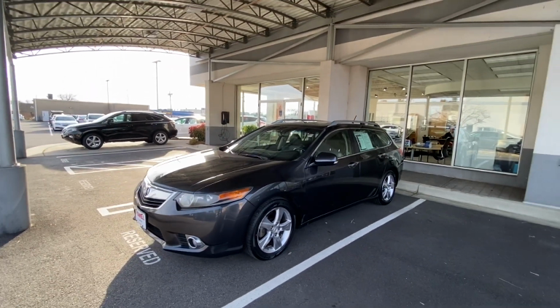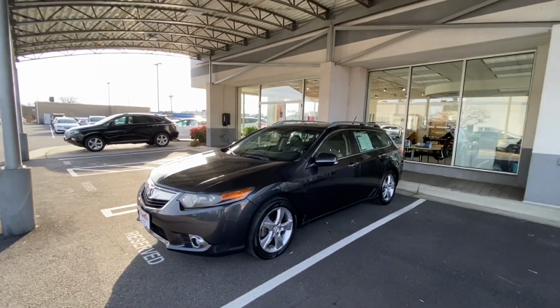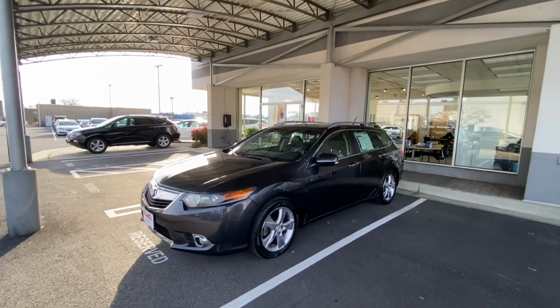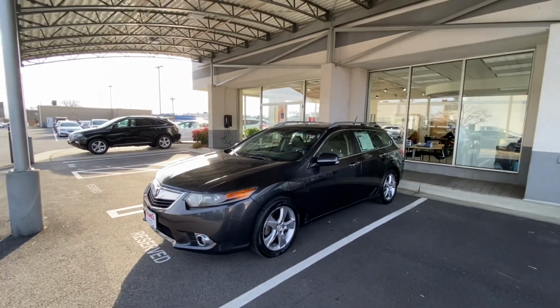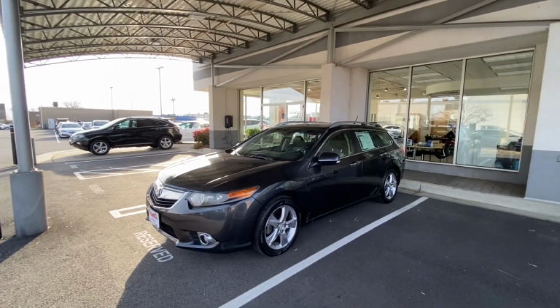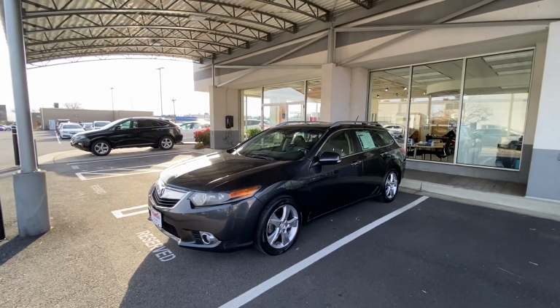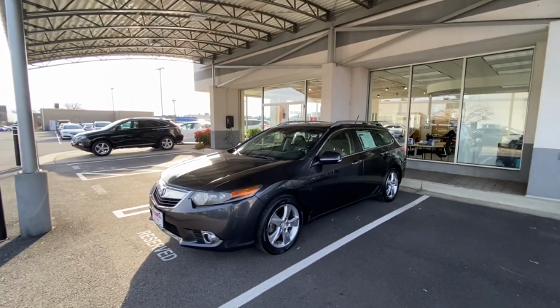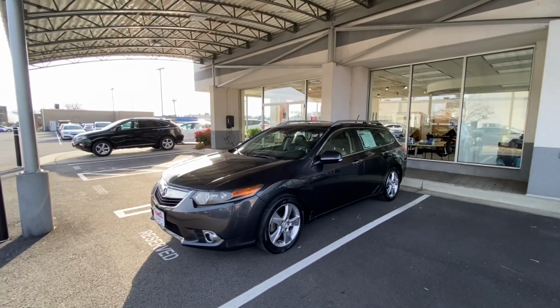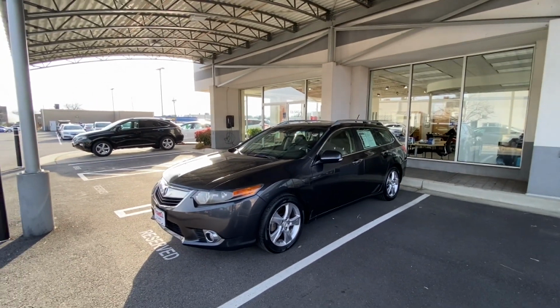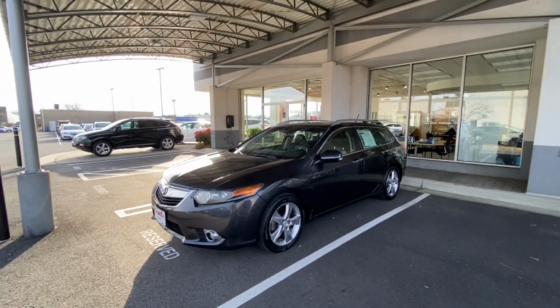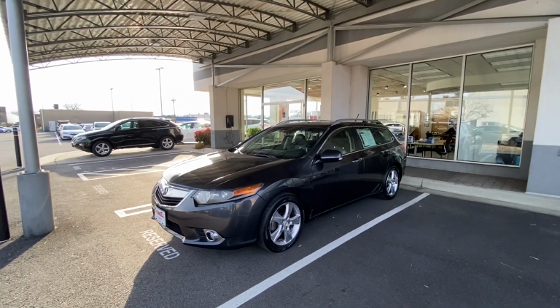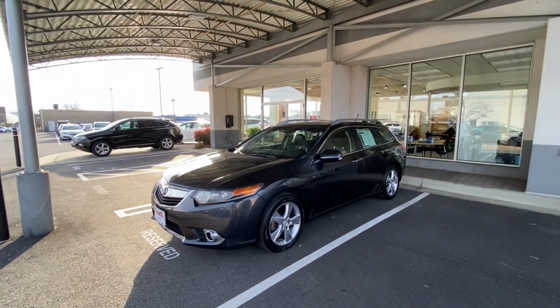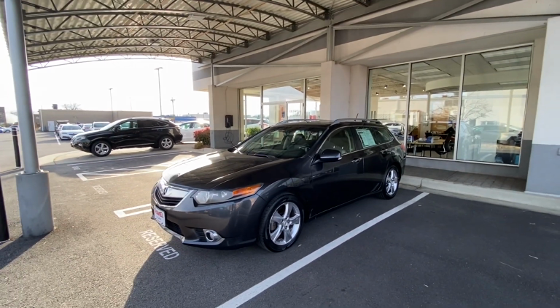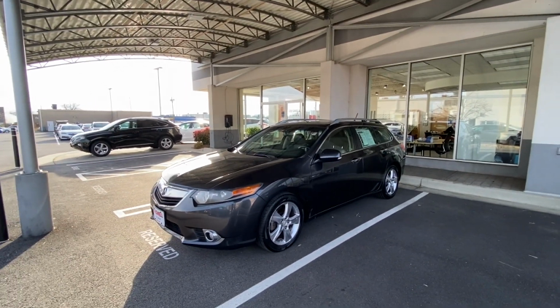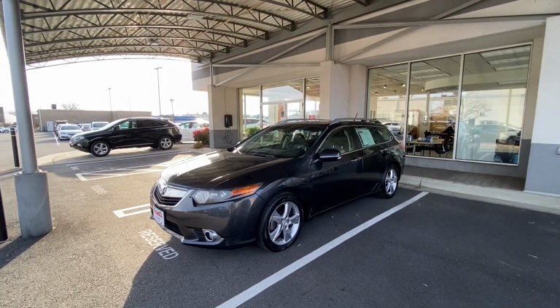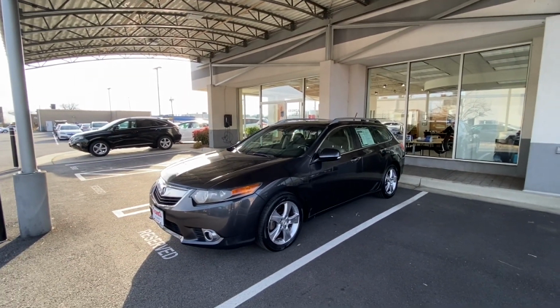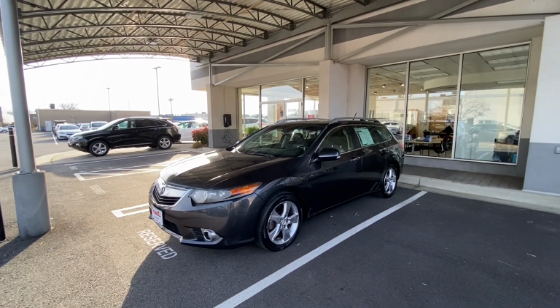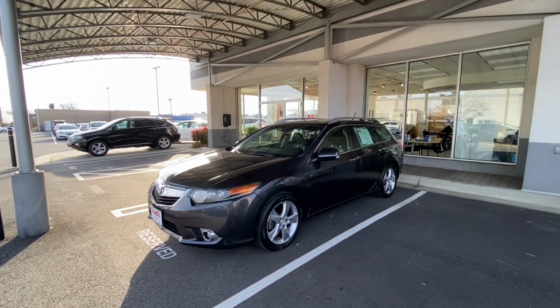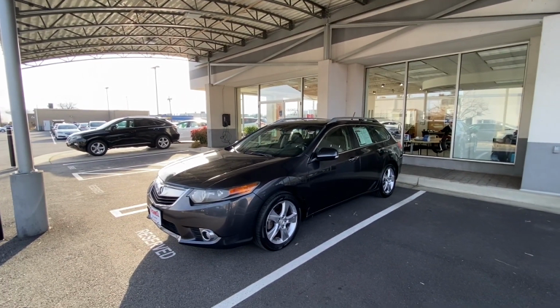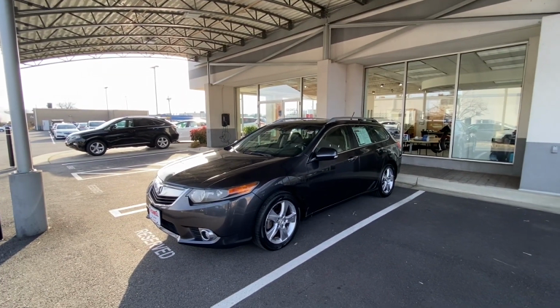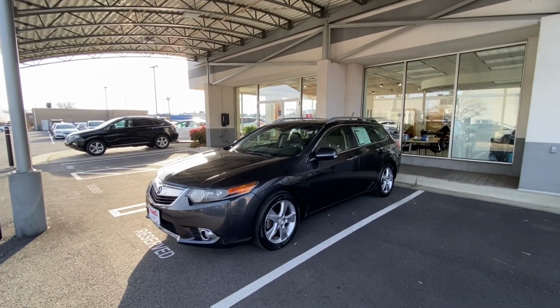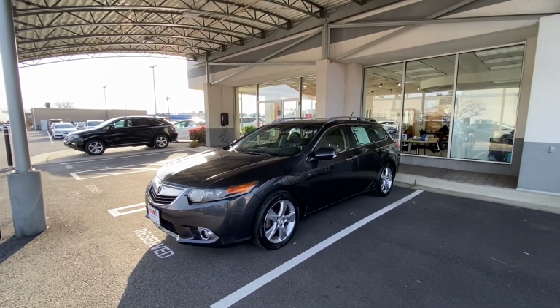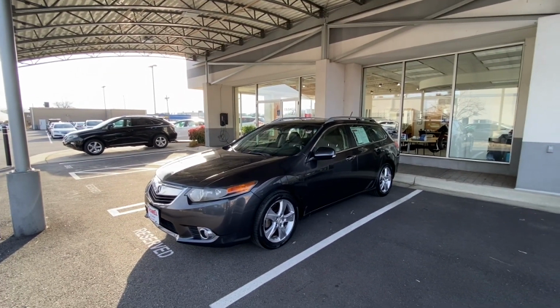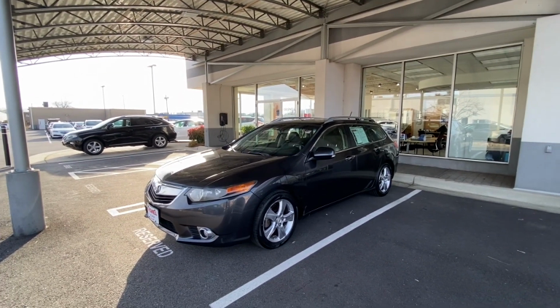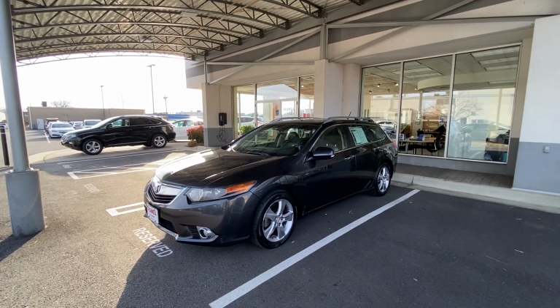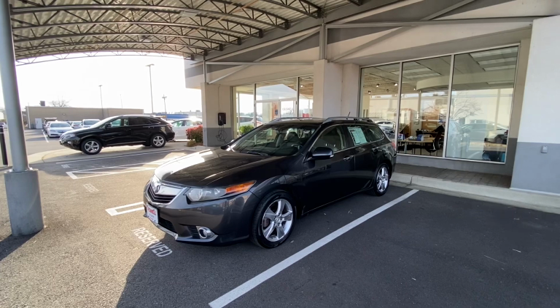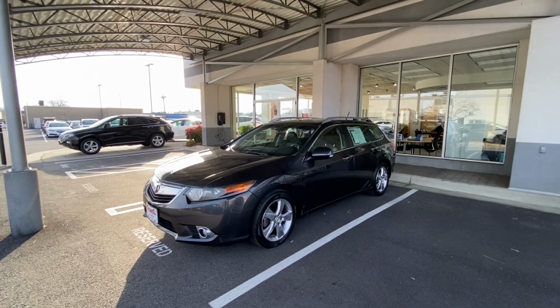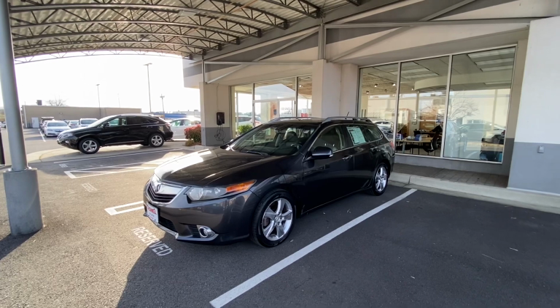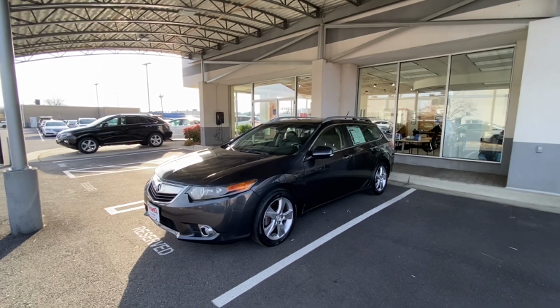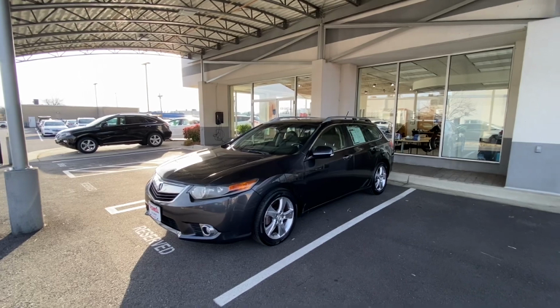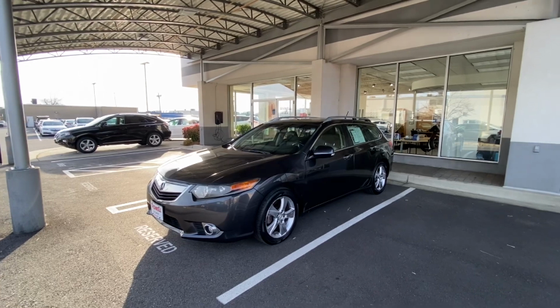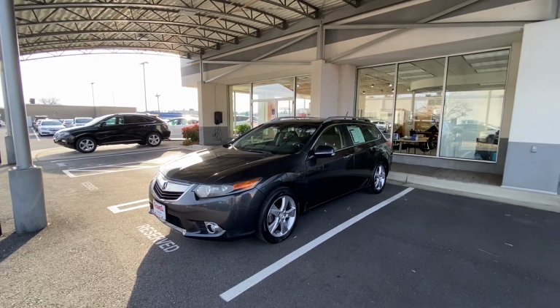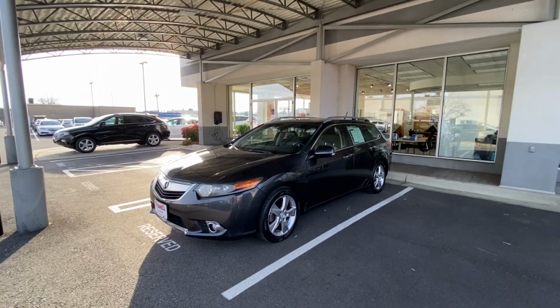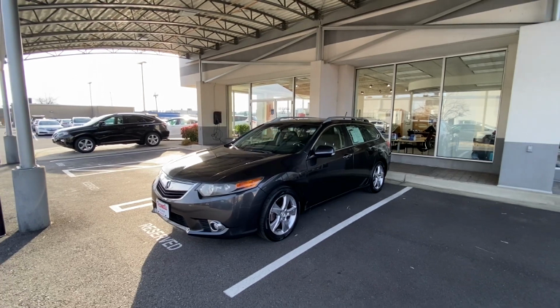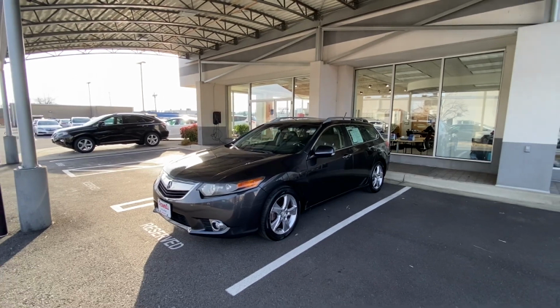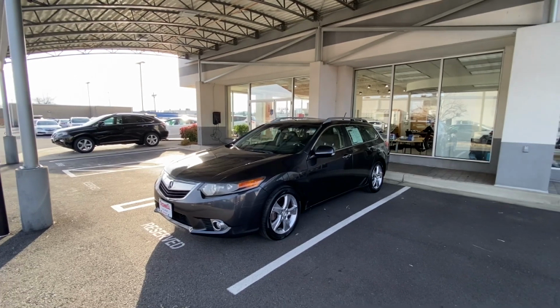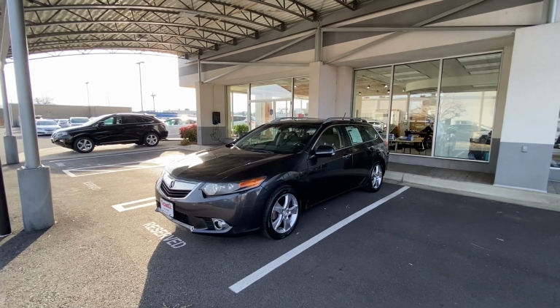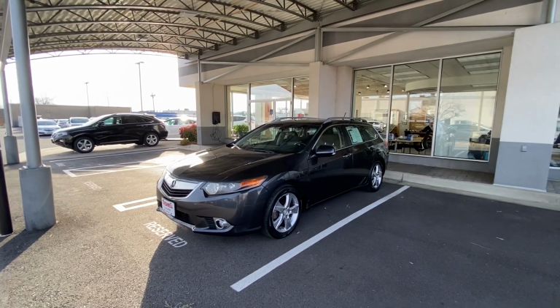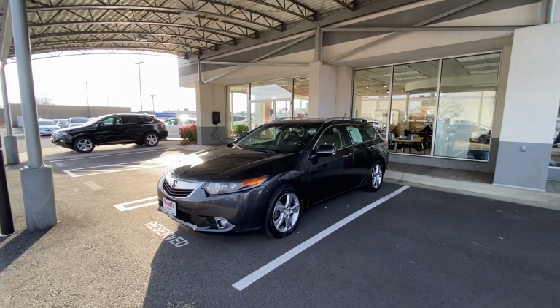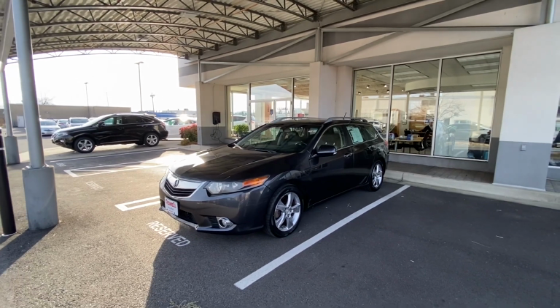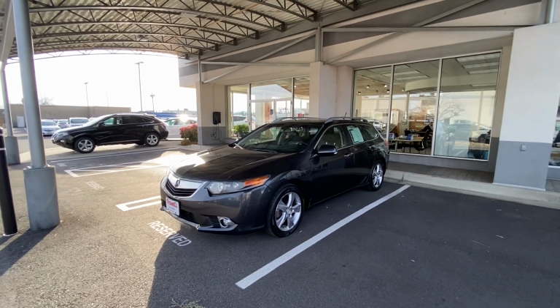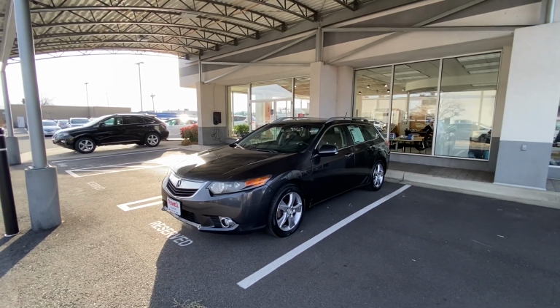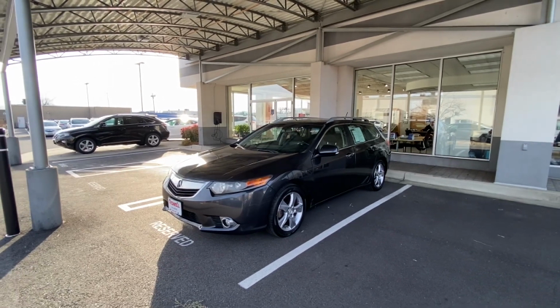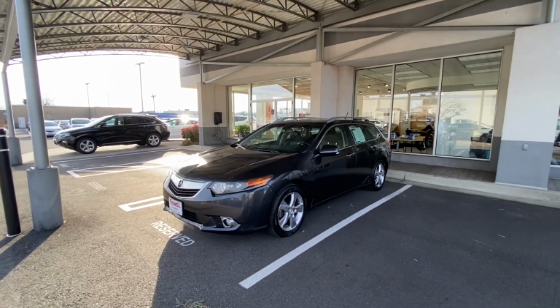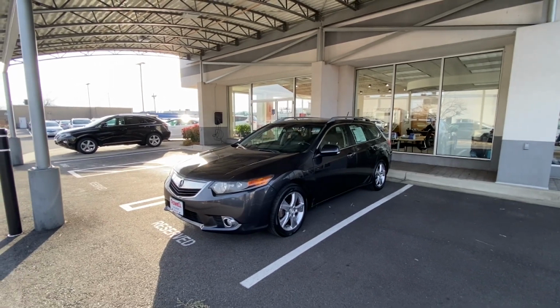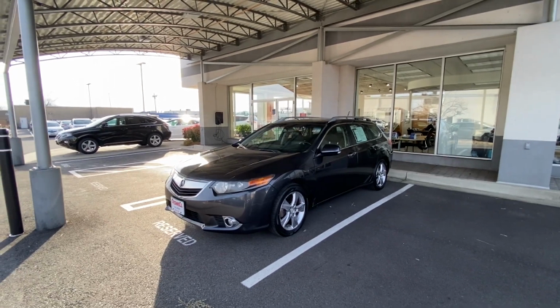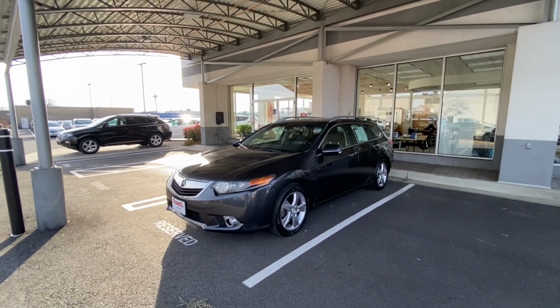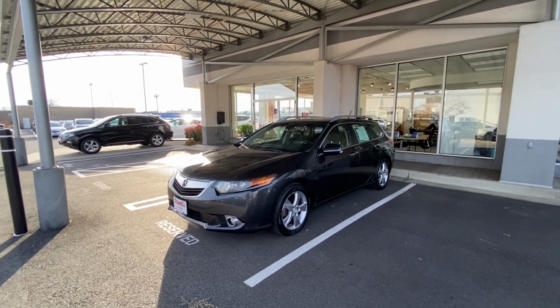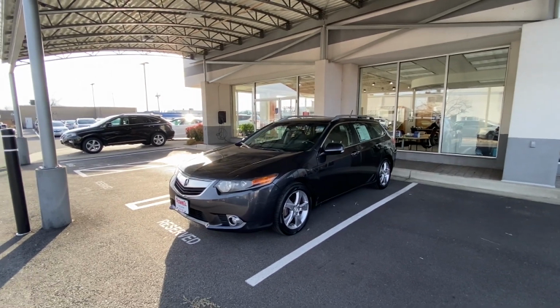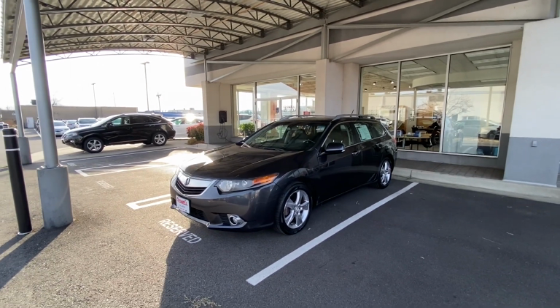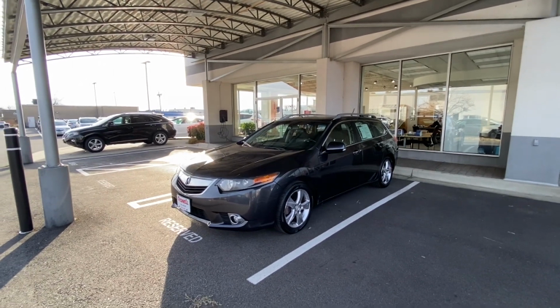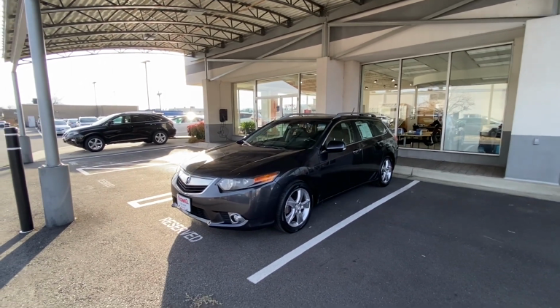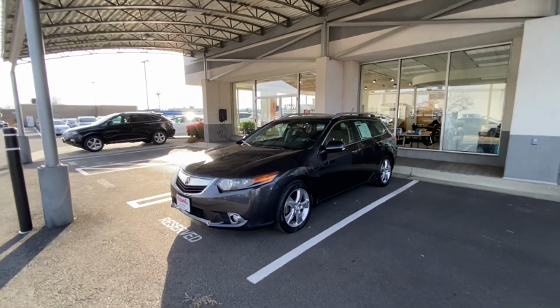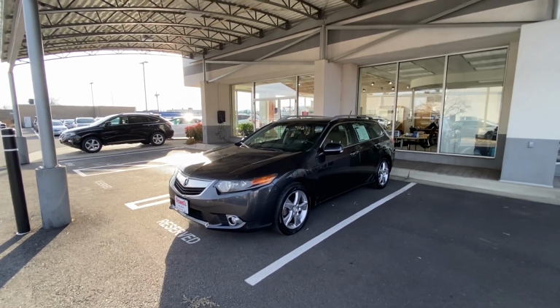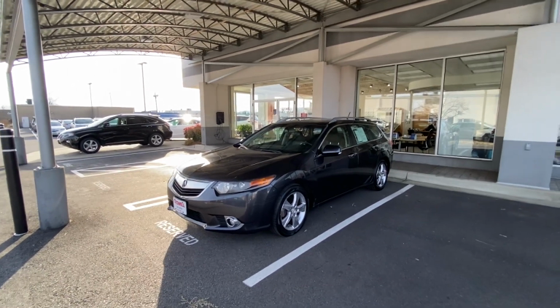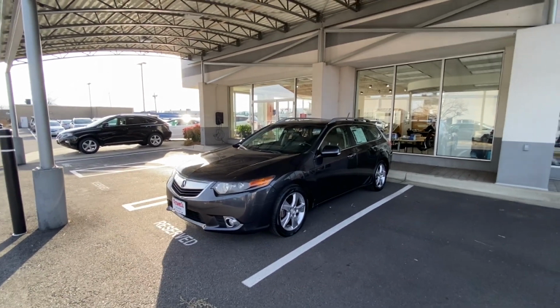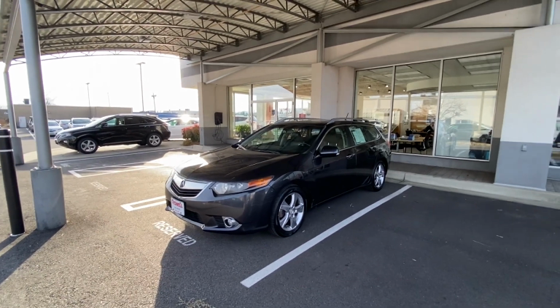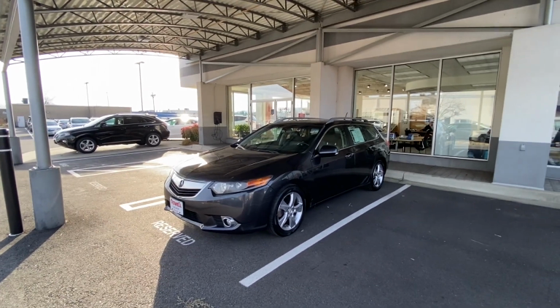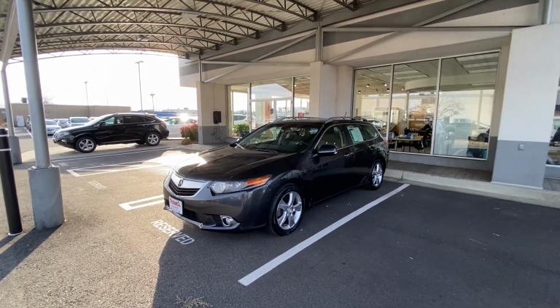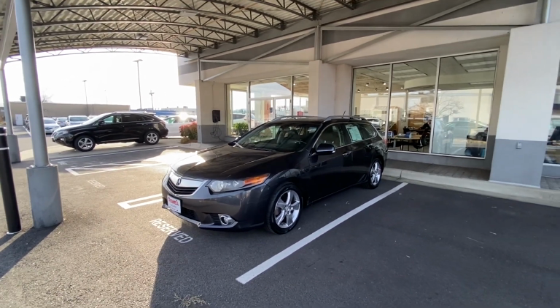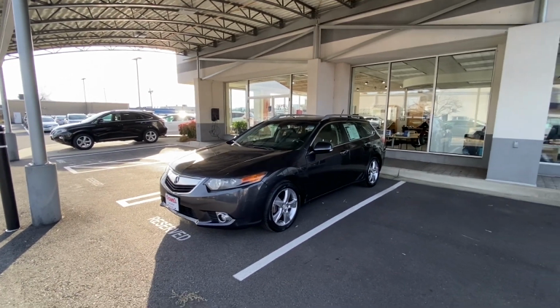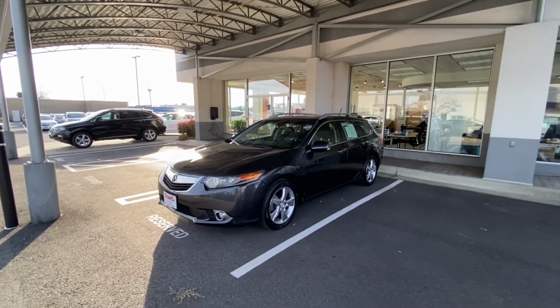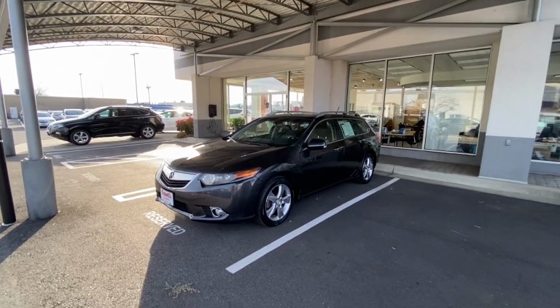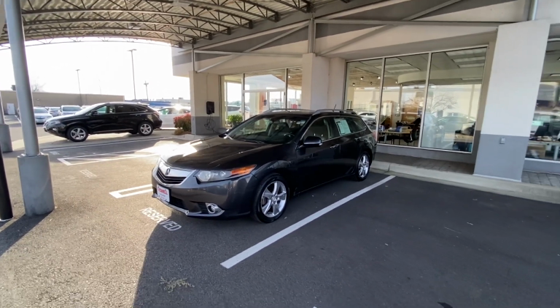That's going to conclude our in-depth tour, walk-around, startup, and many of the features on the 2011 Acura TSX Wagon.